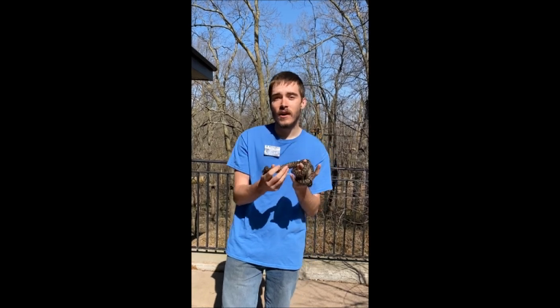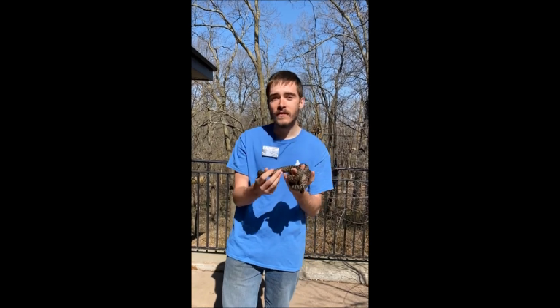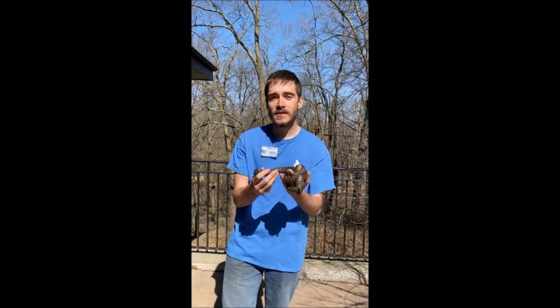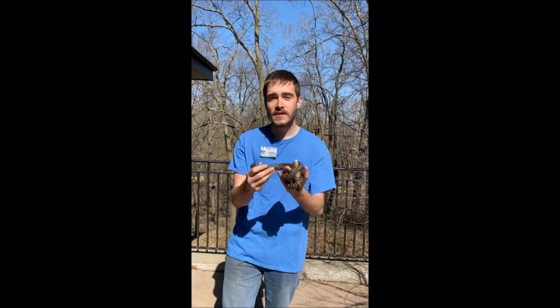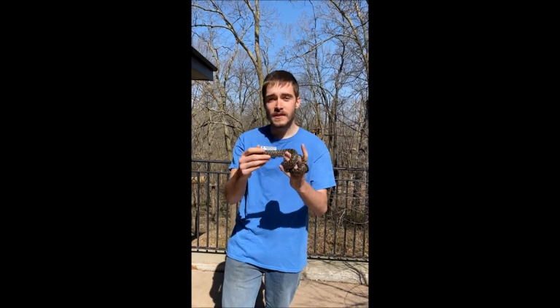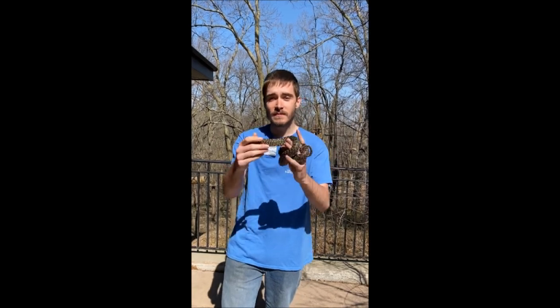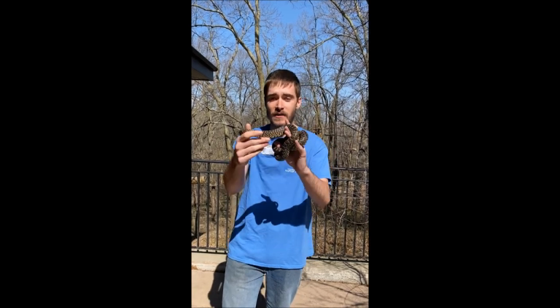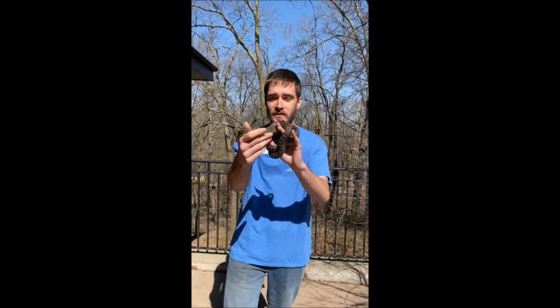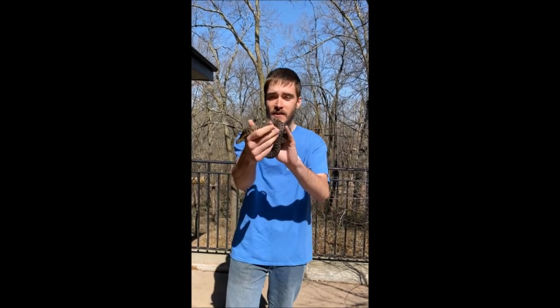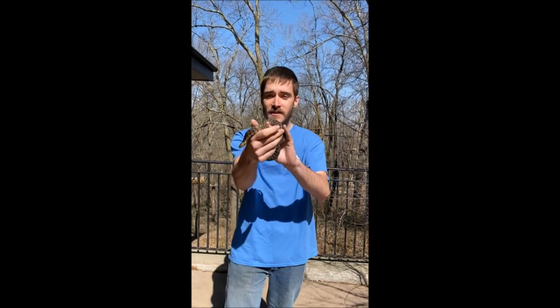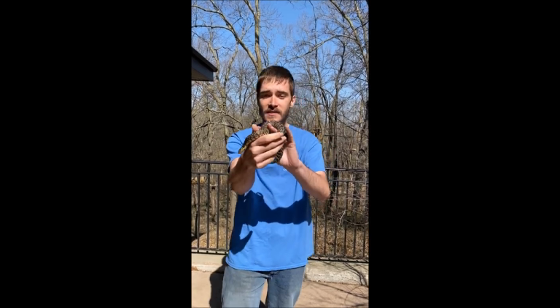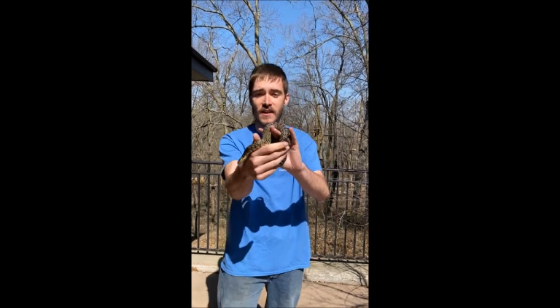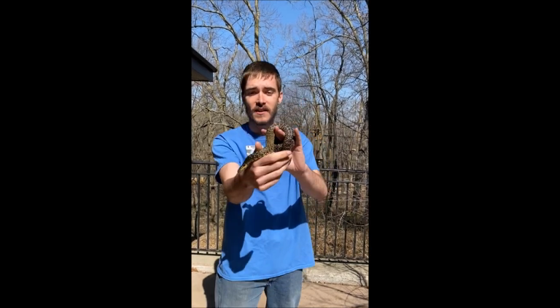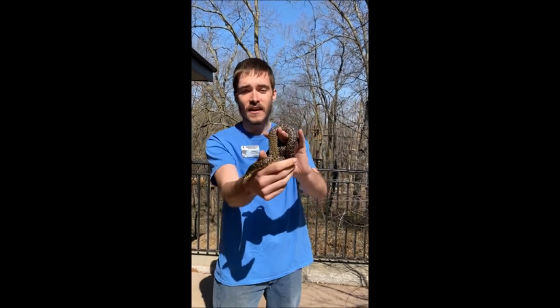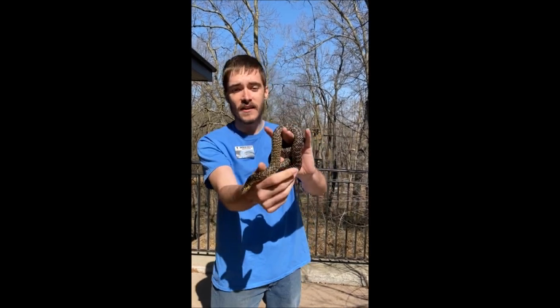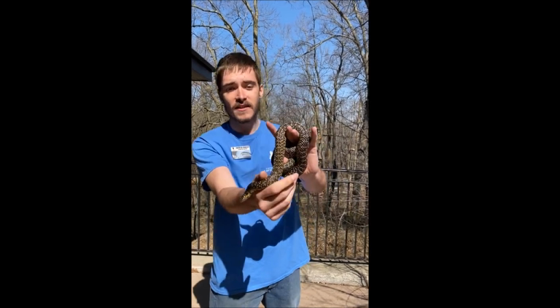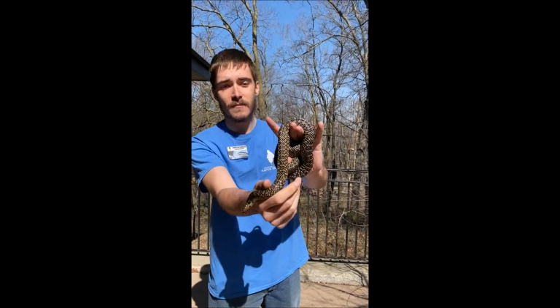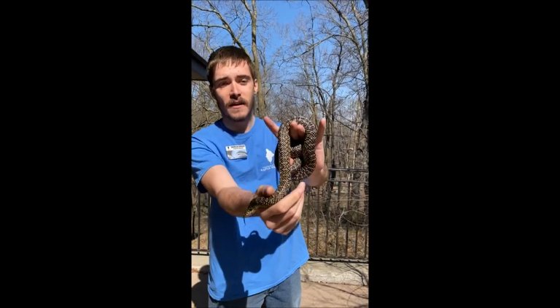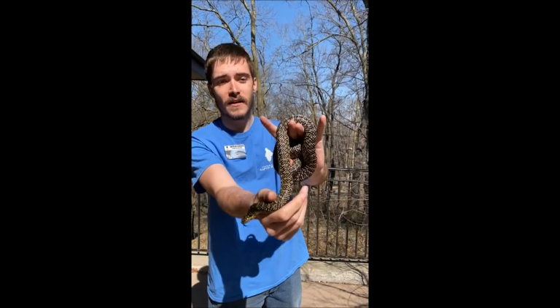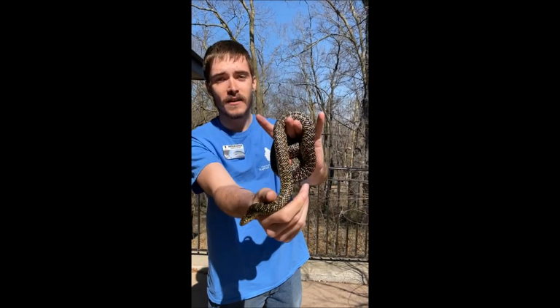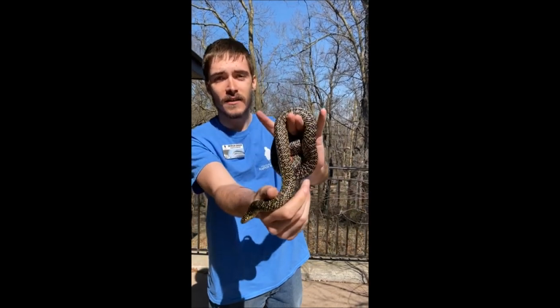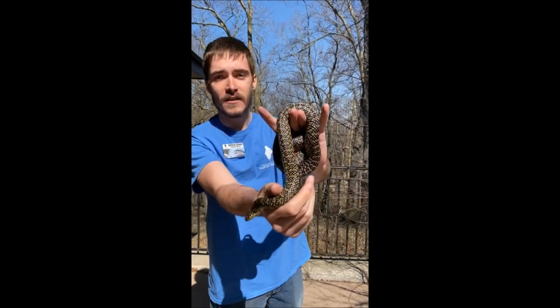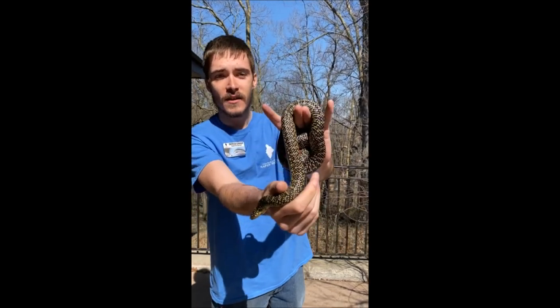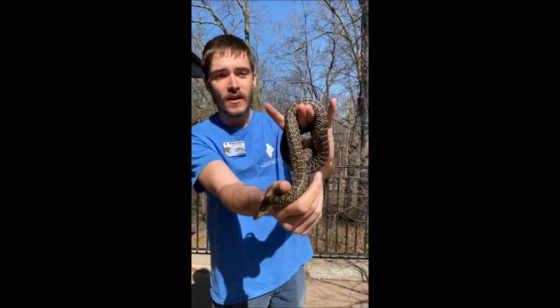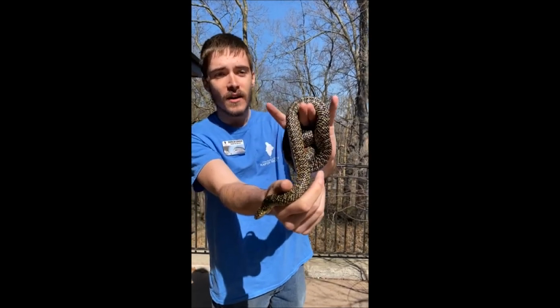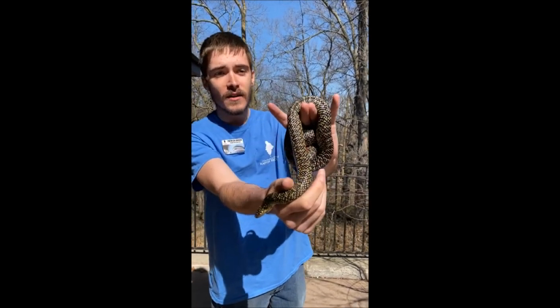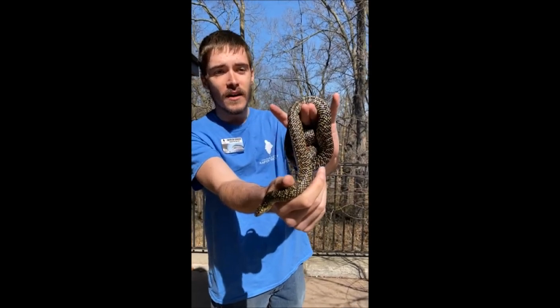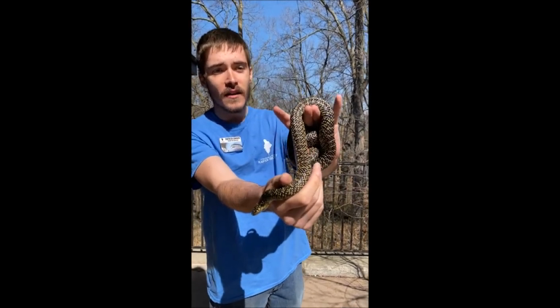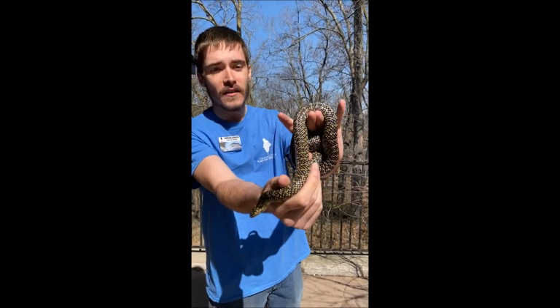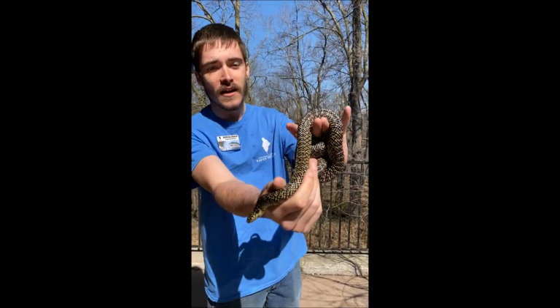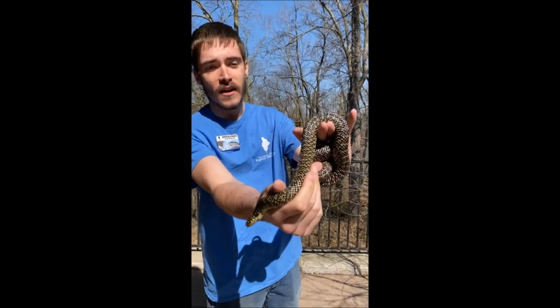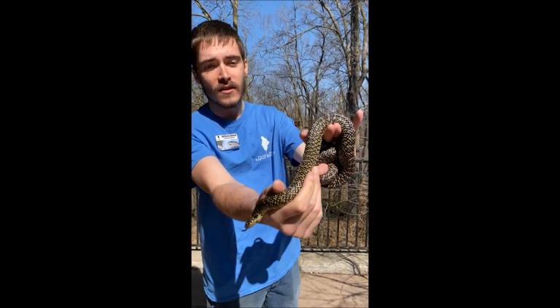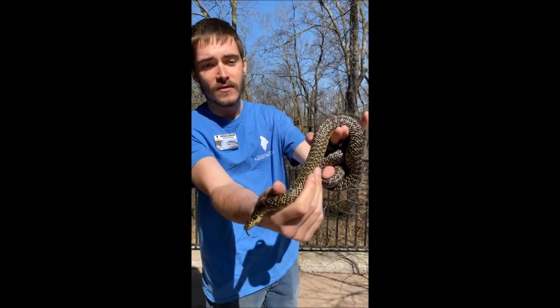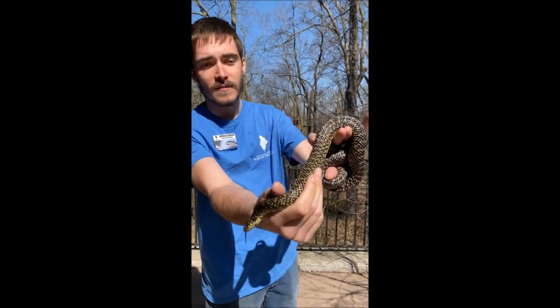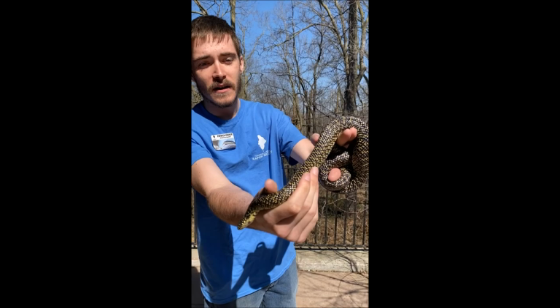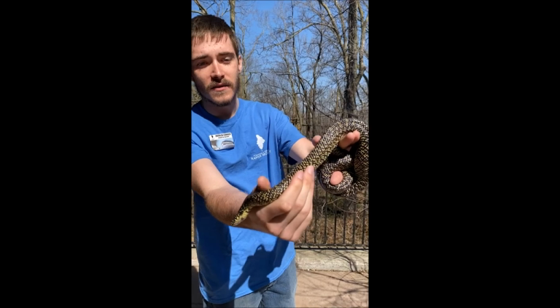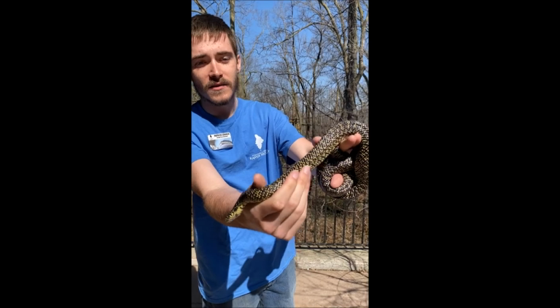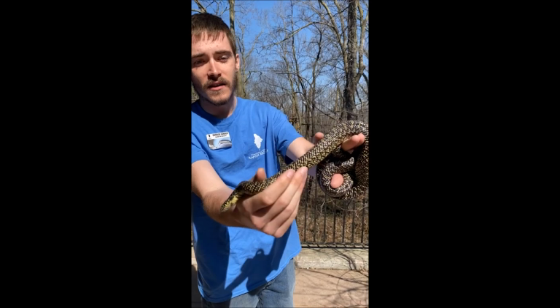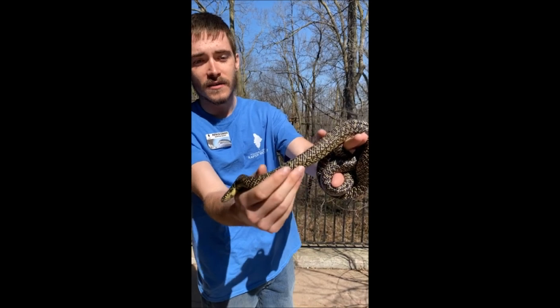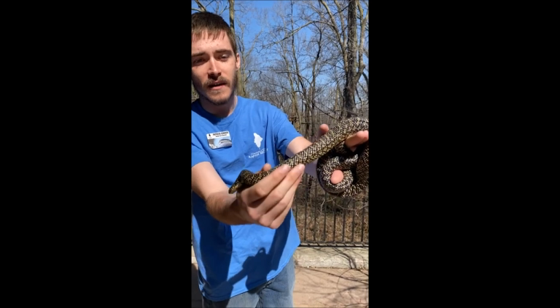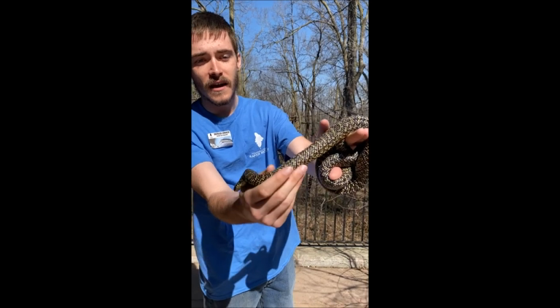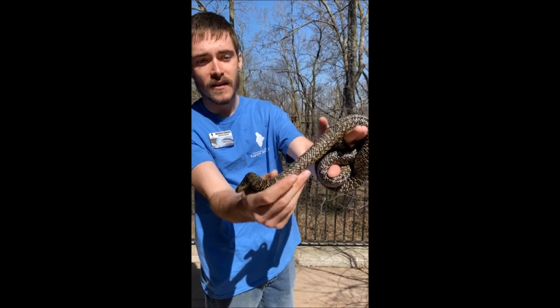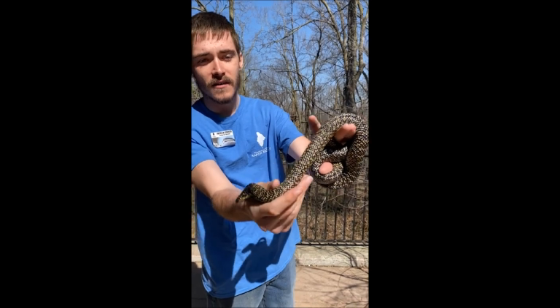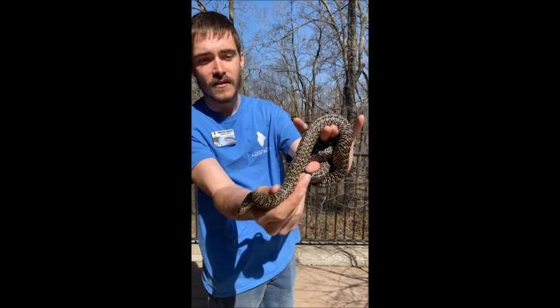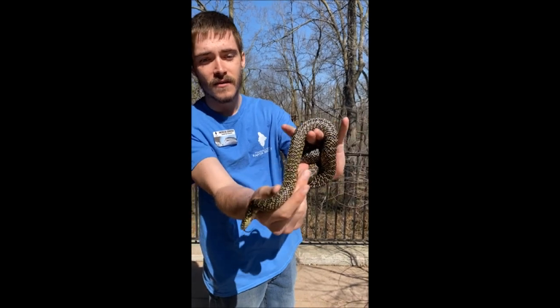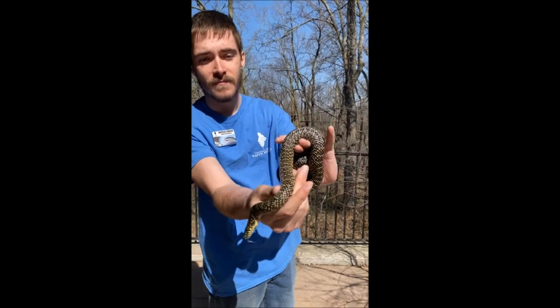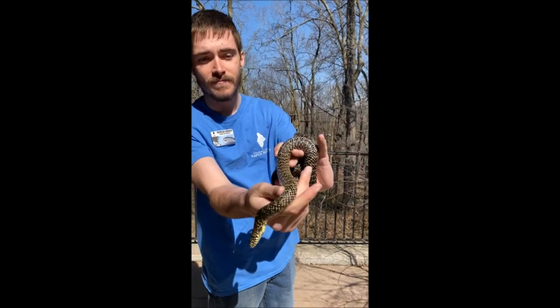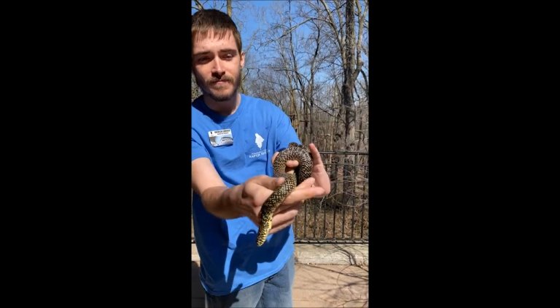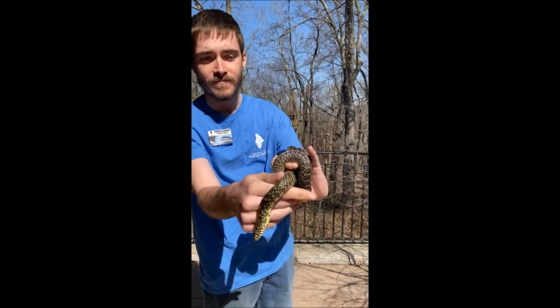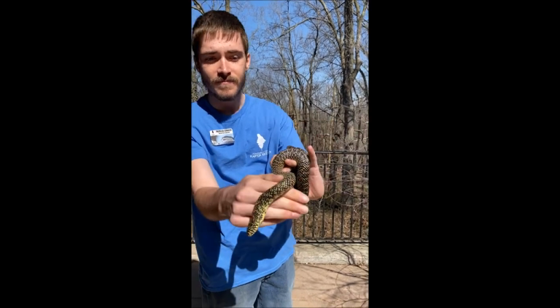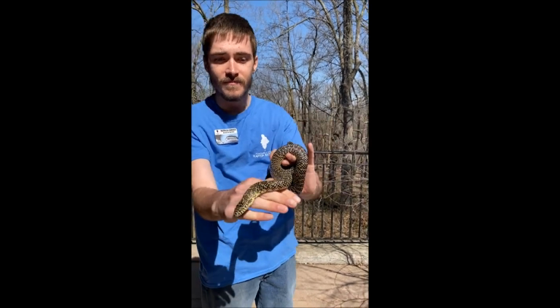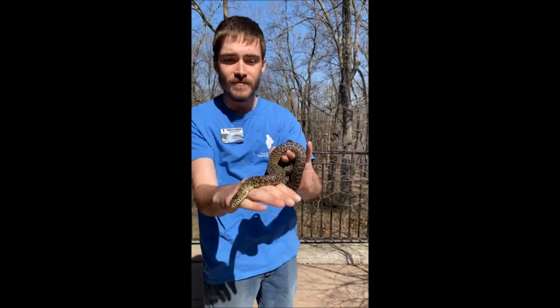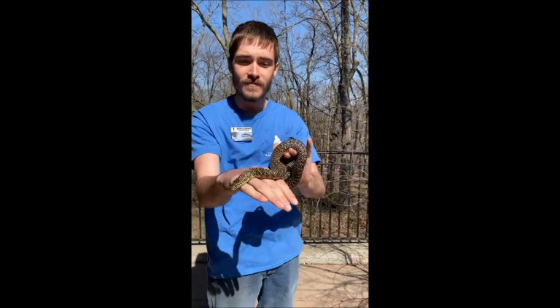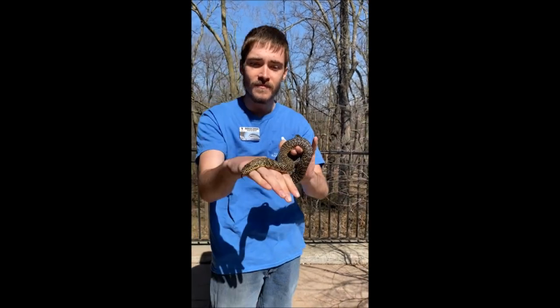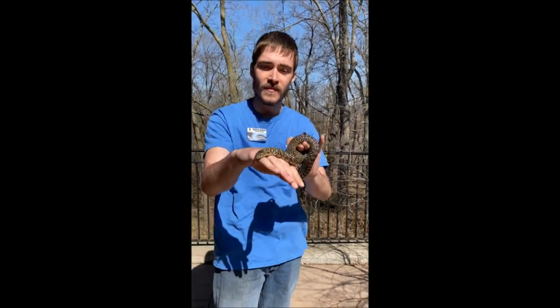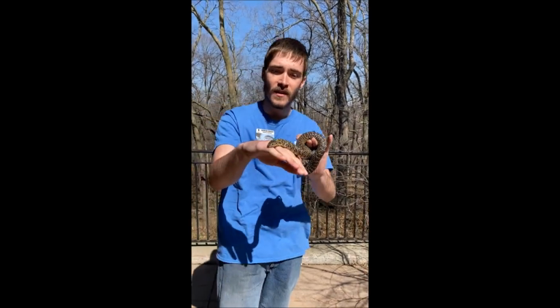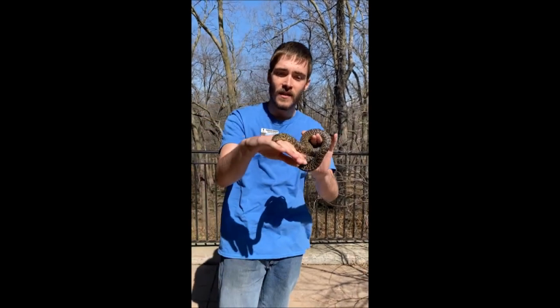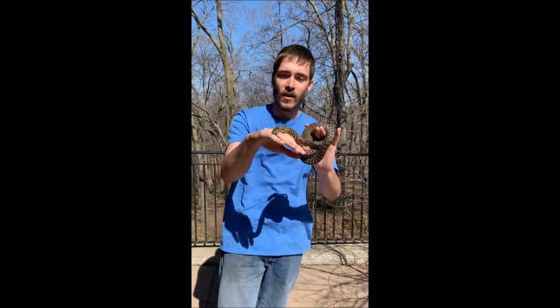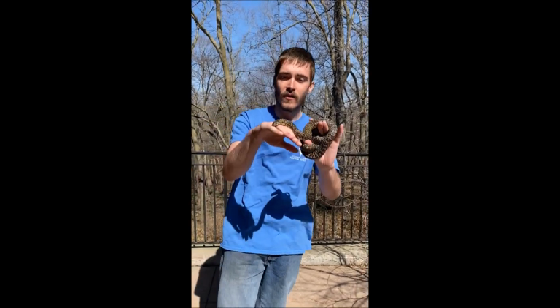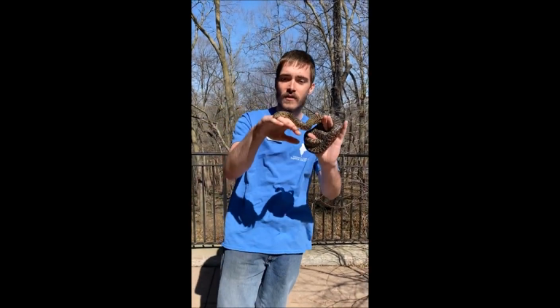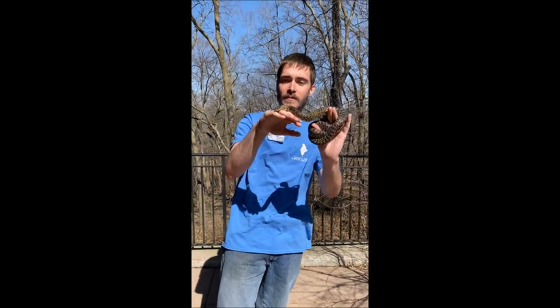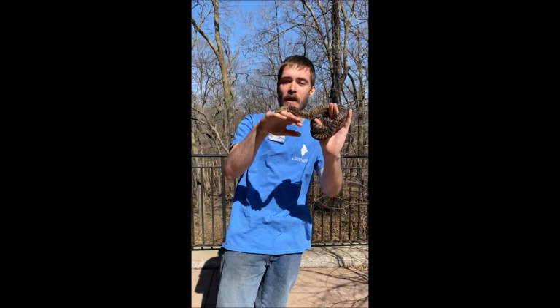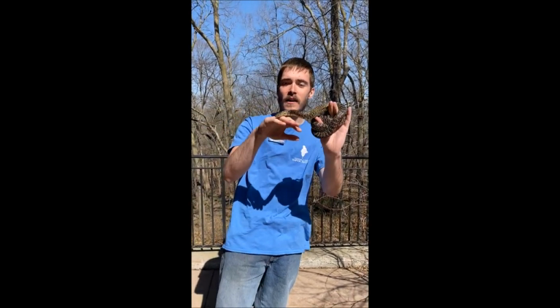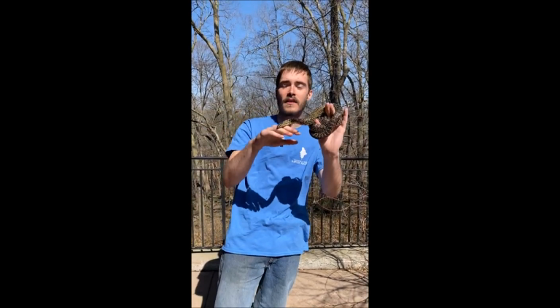Elvis is a speckled kingsnake. You can kind of tell by the yellow speckles on his back, all over his body.